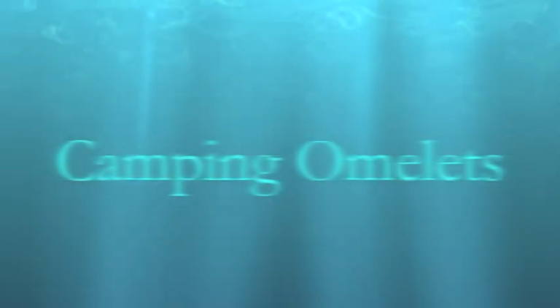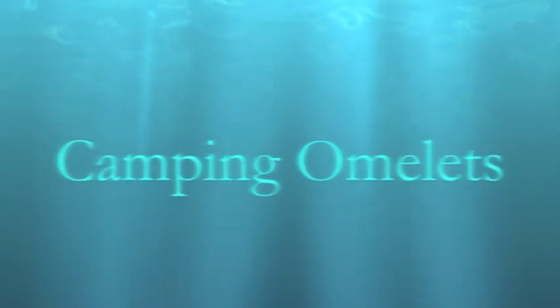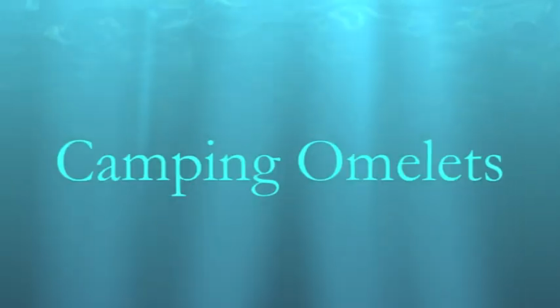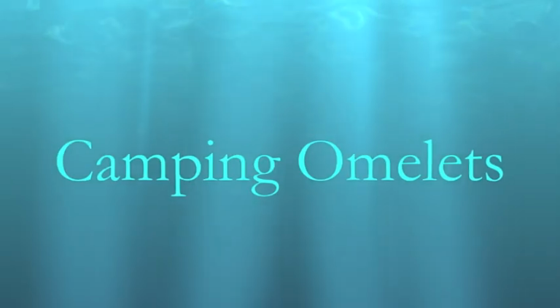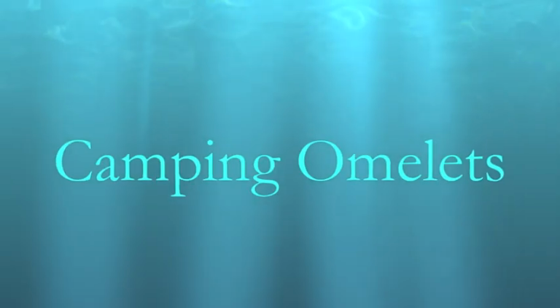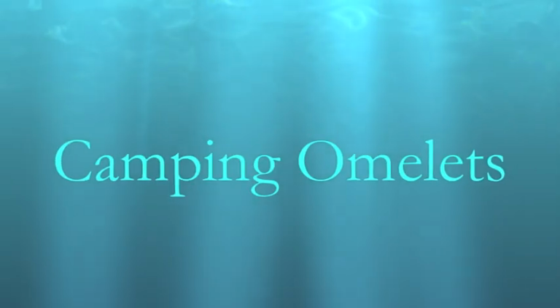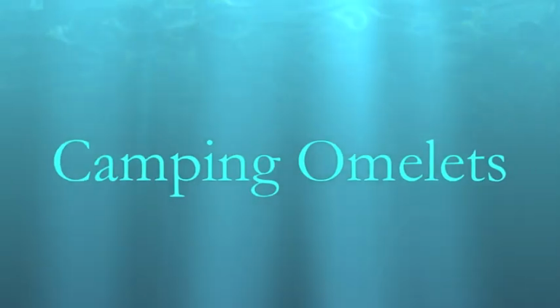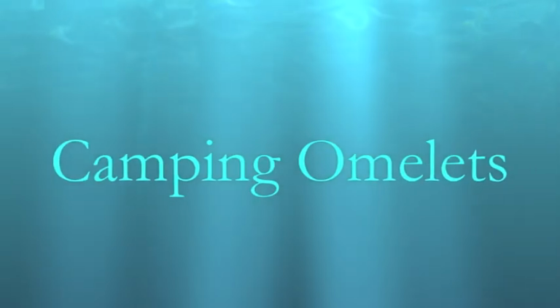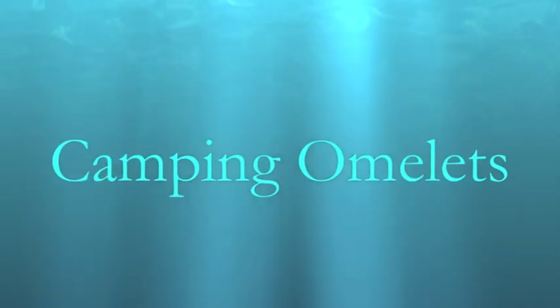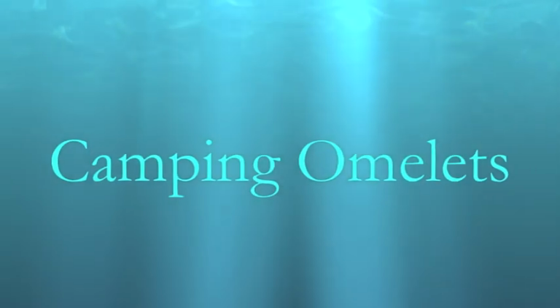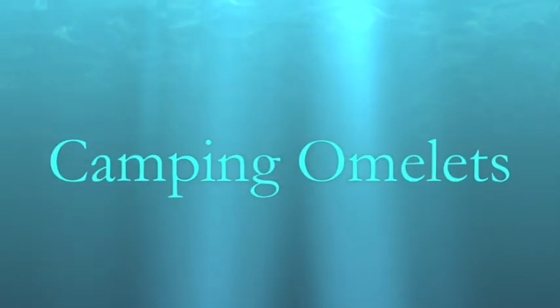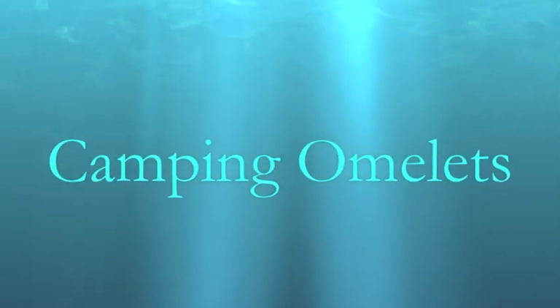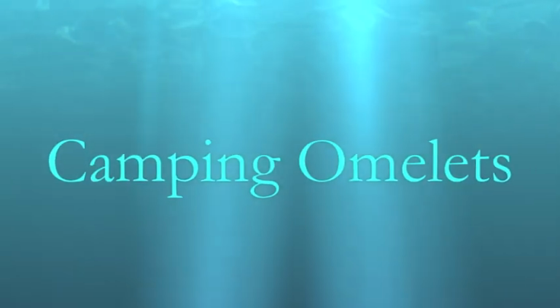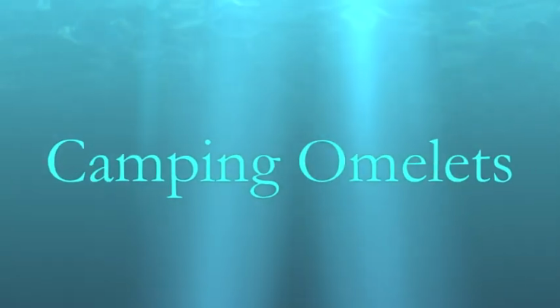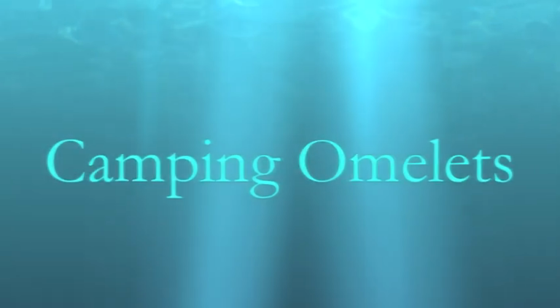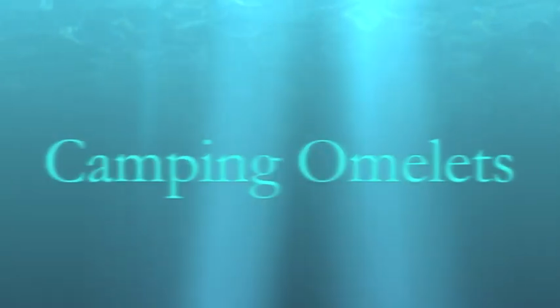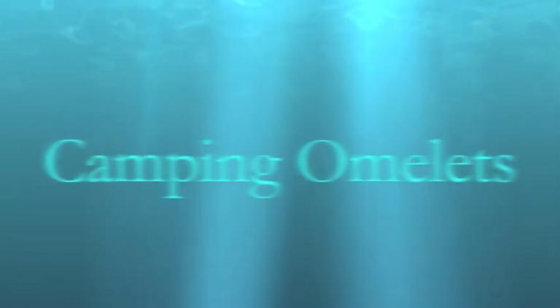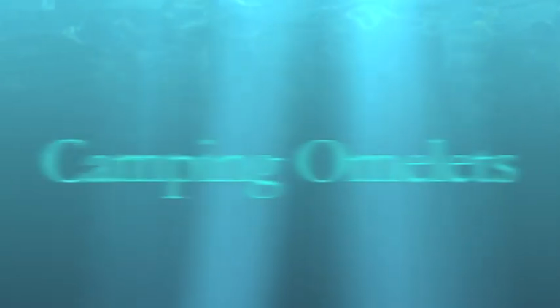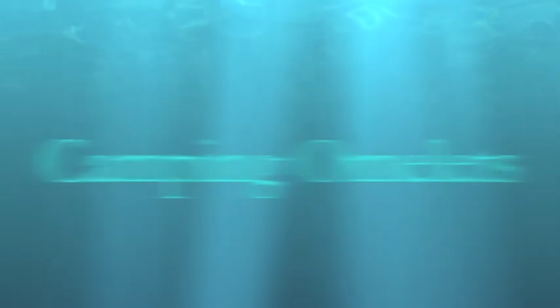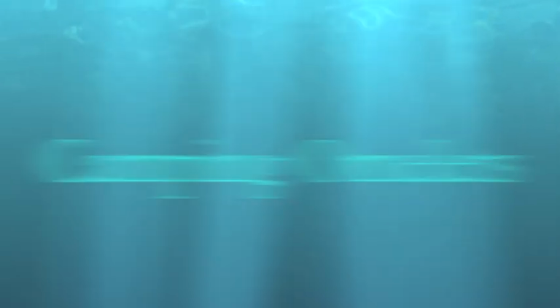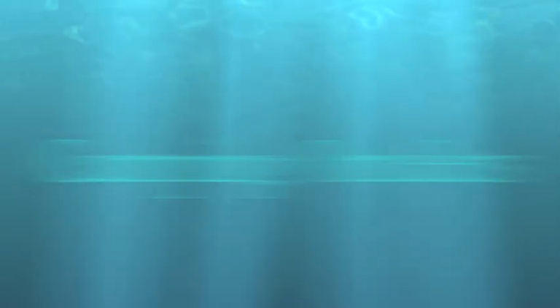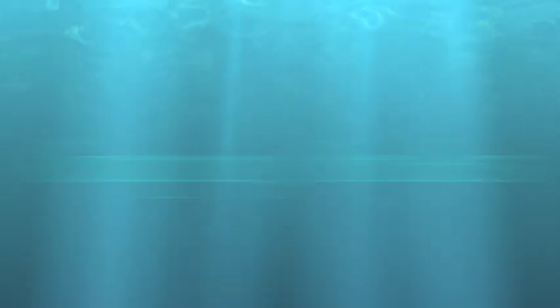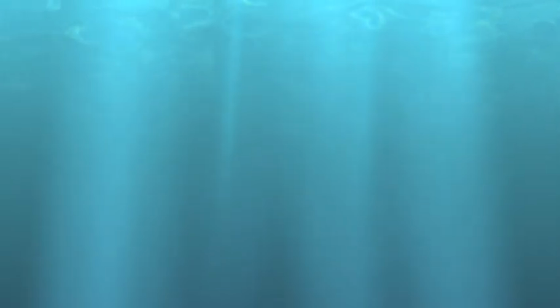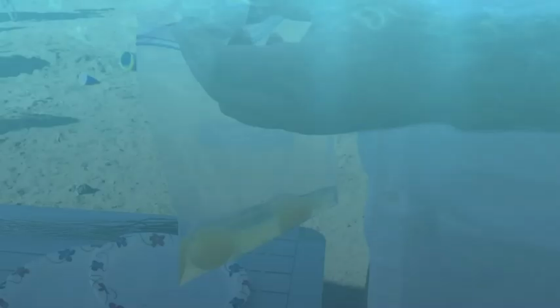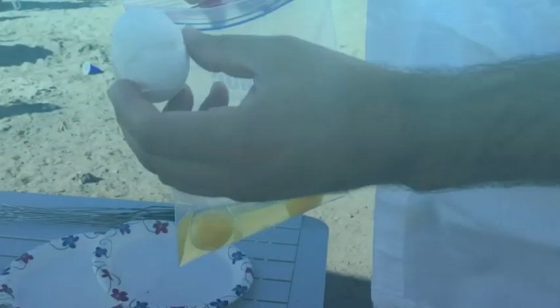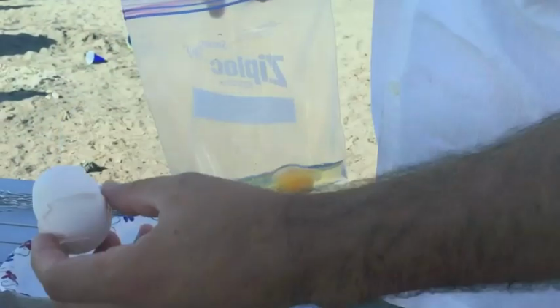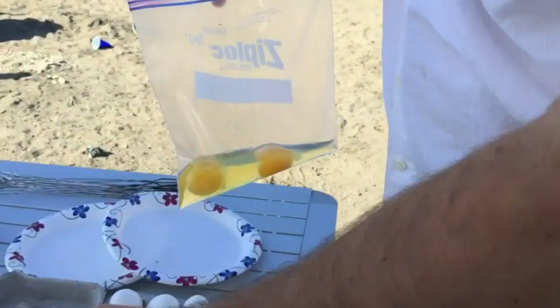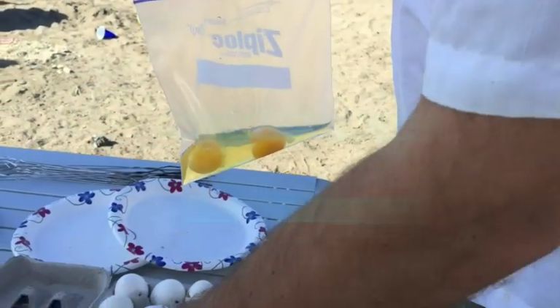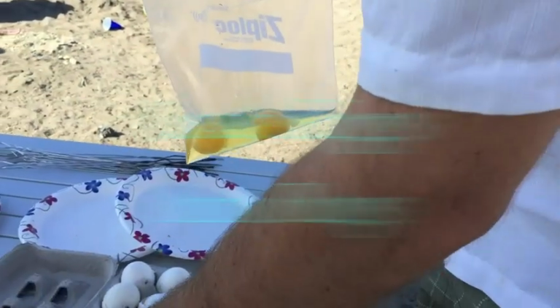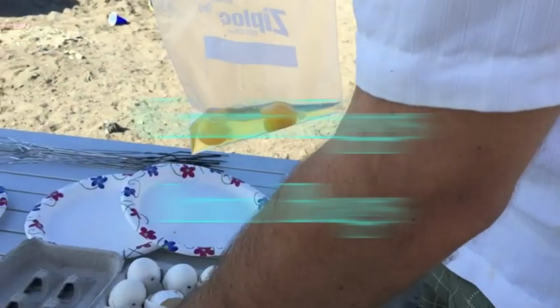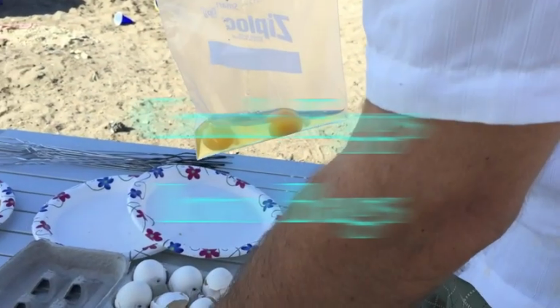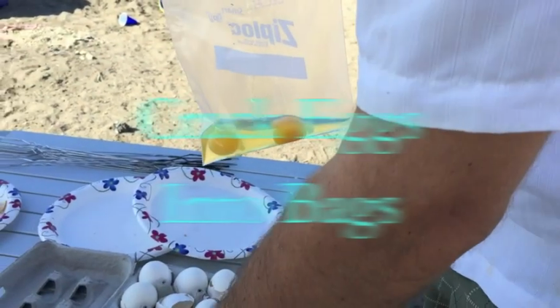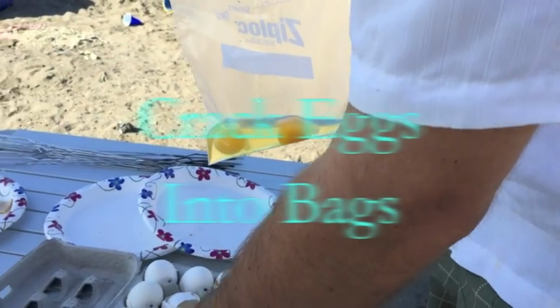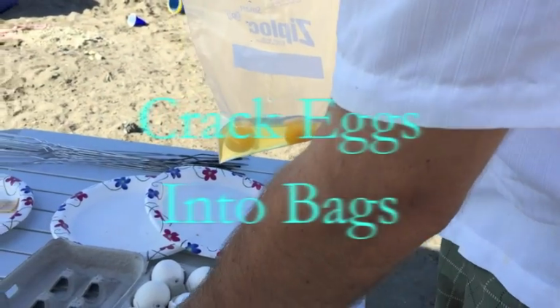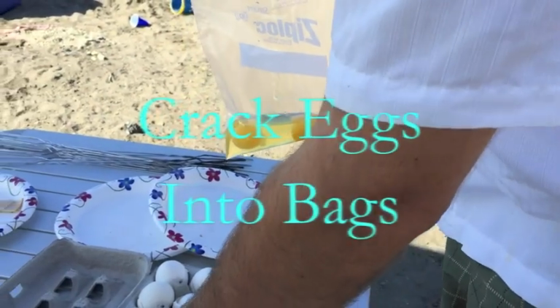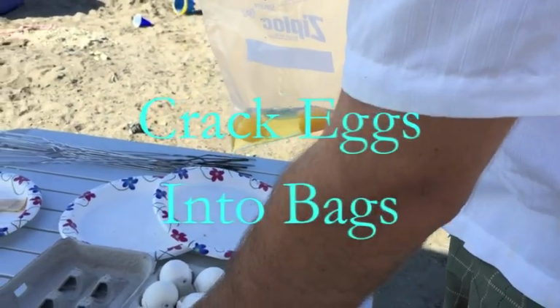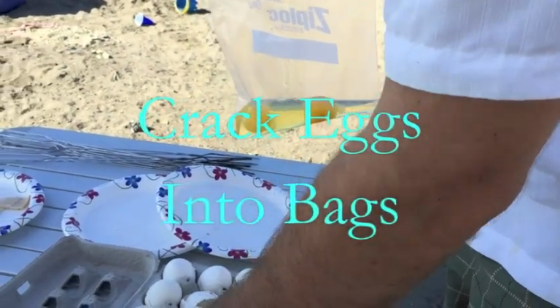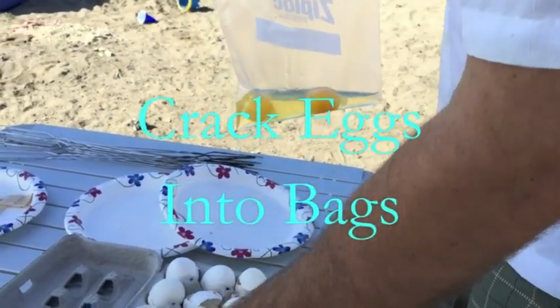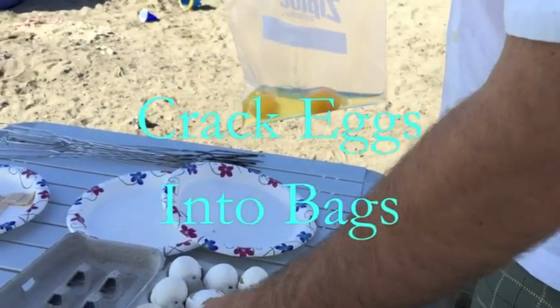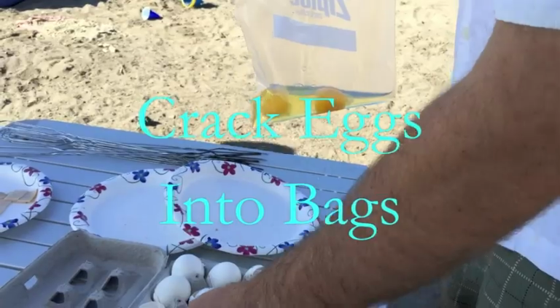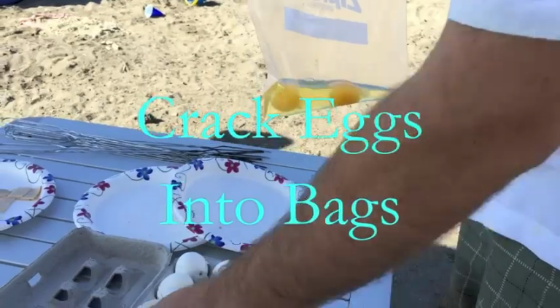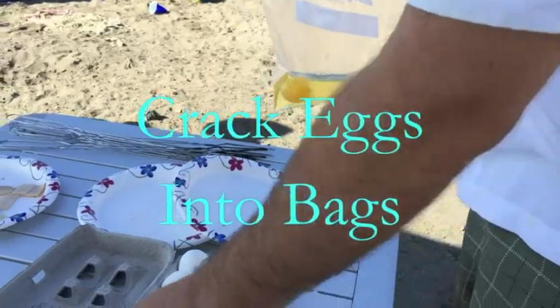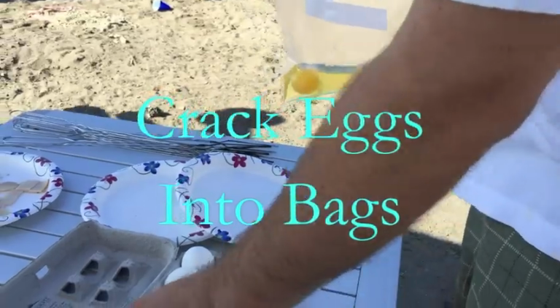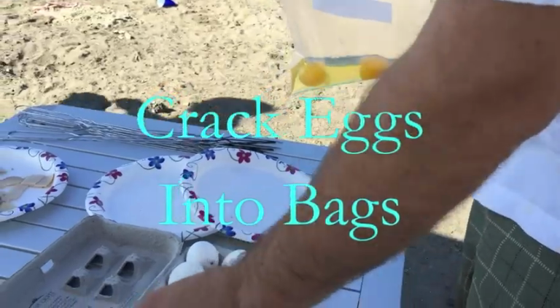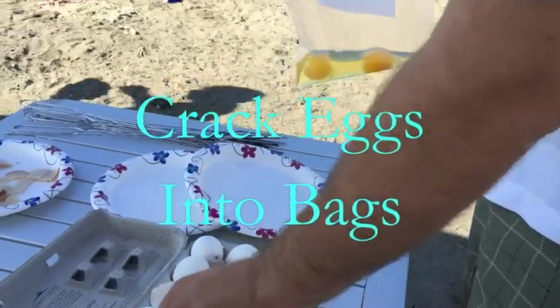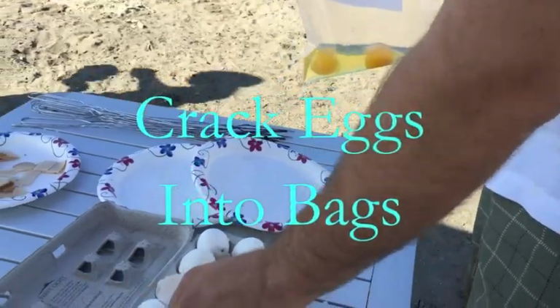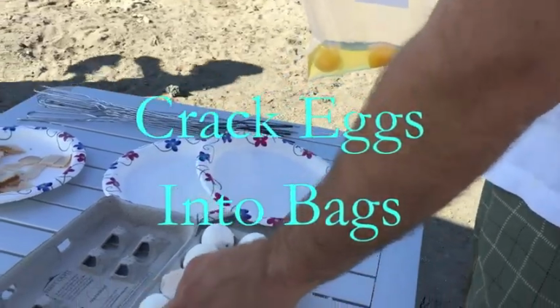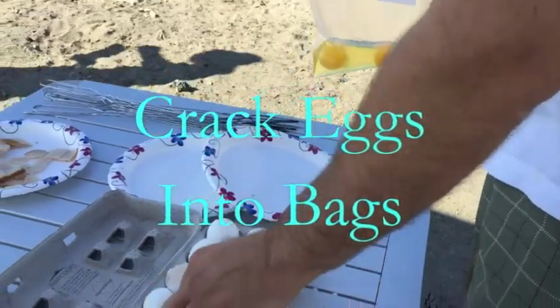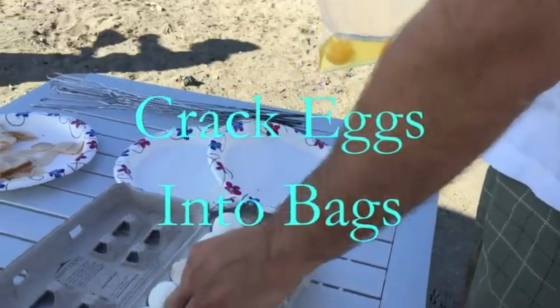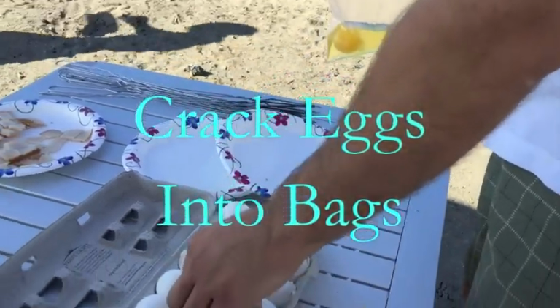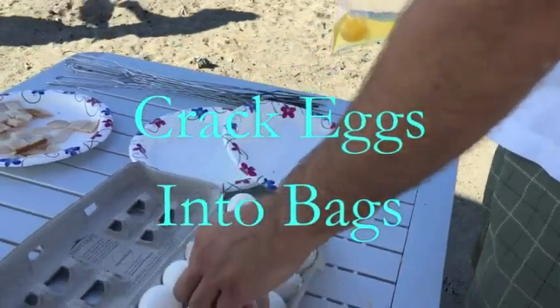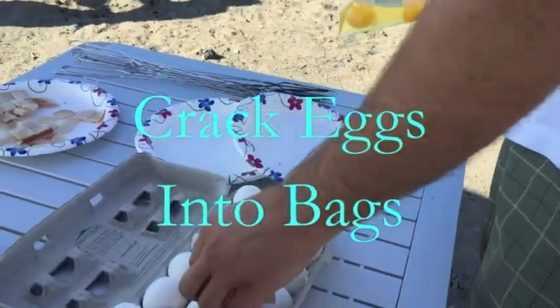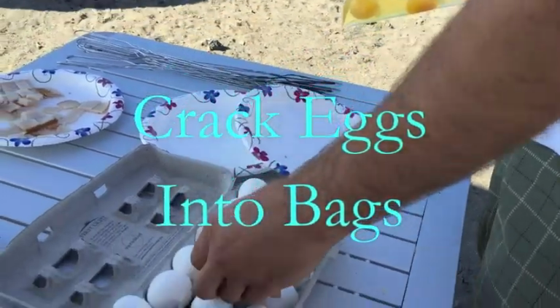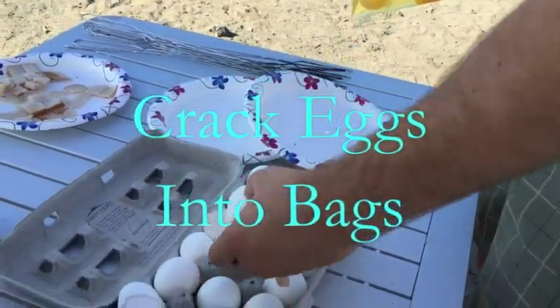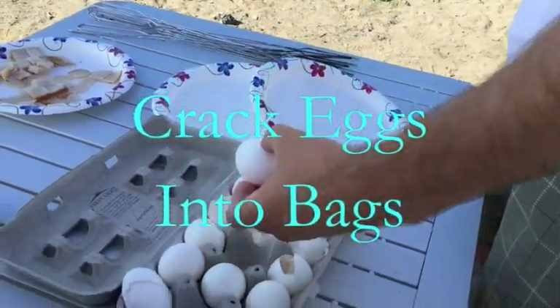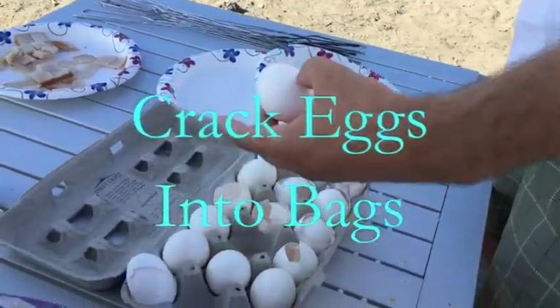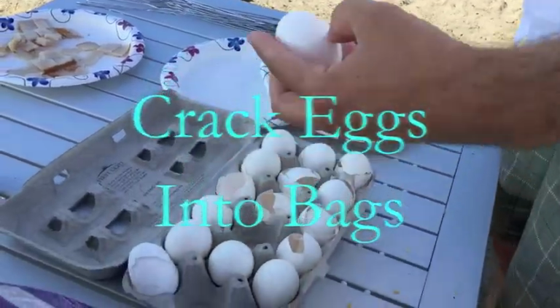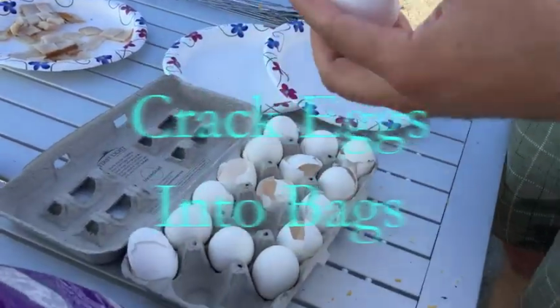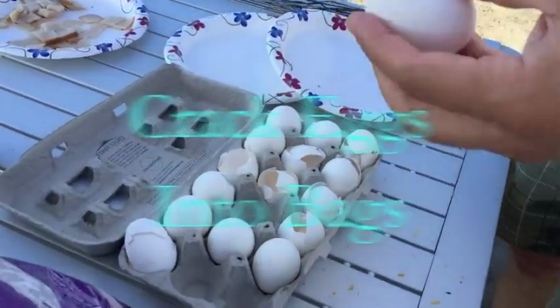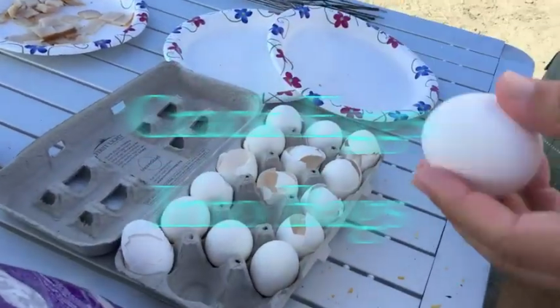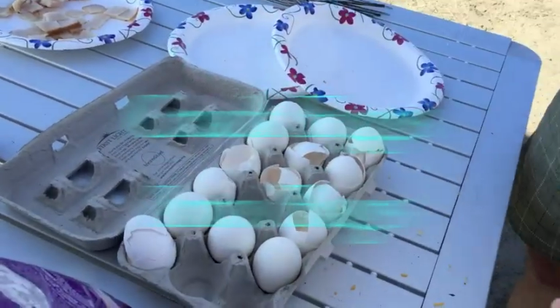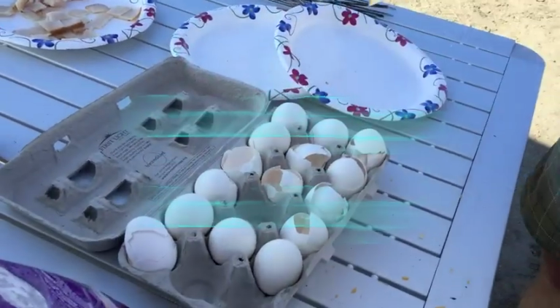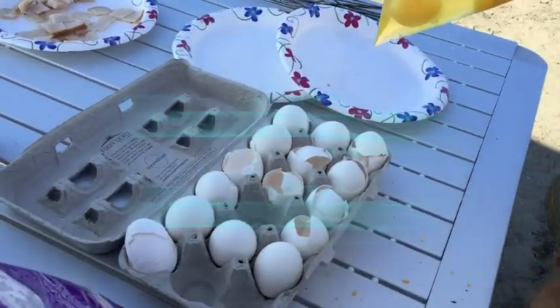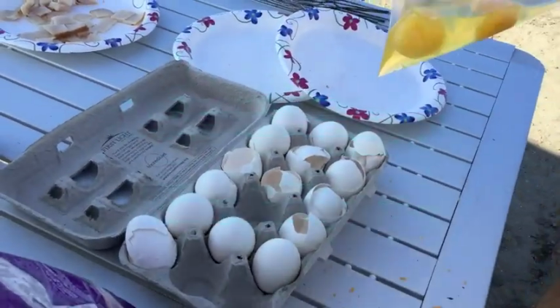Hey guys, I want to share with you an old-time recipe from when I was a kid. I know it's not the best, but it's so much fun while you're camping.